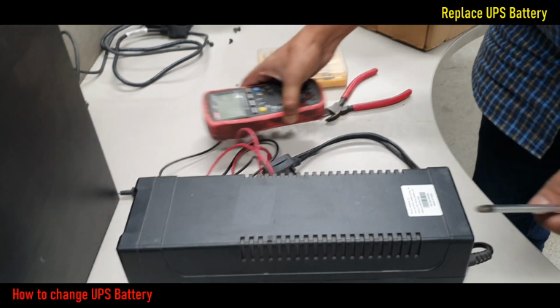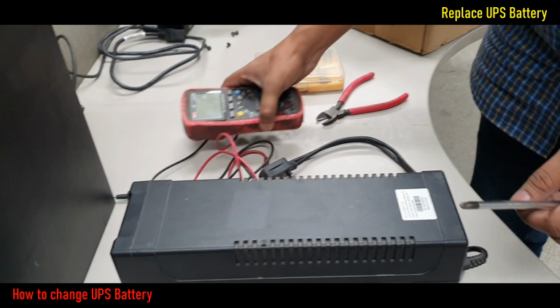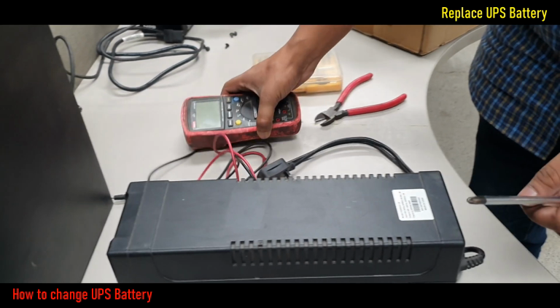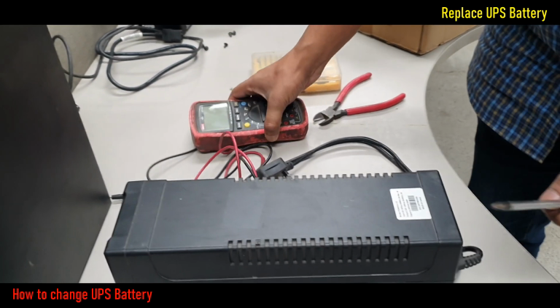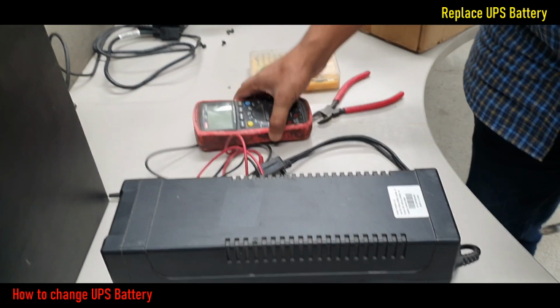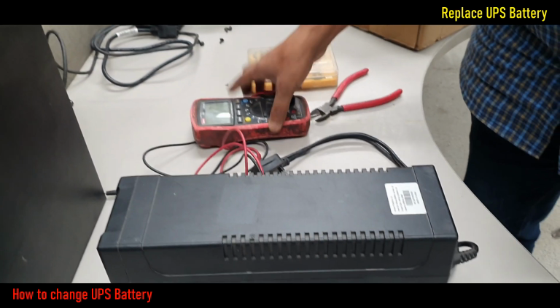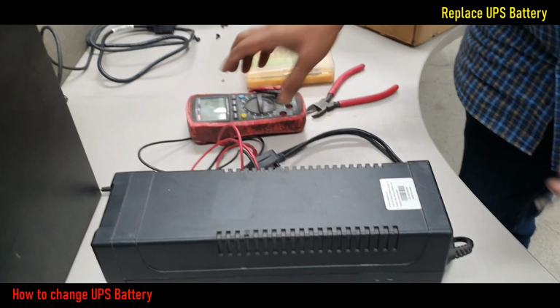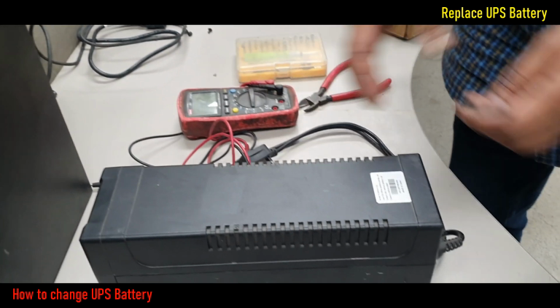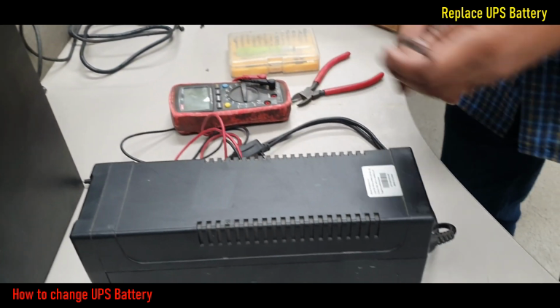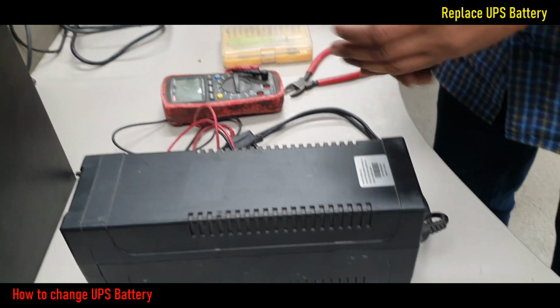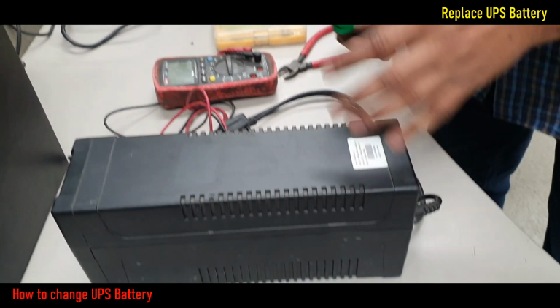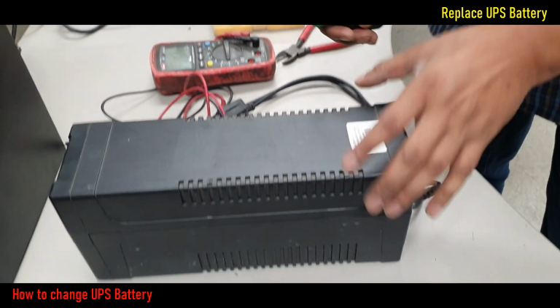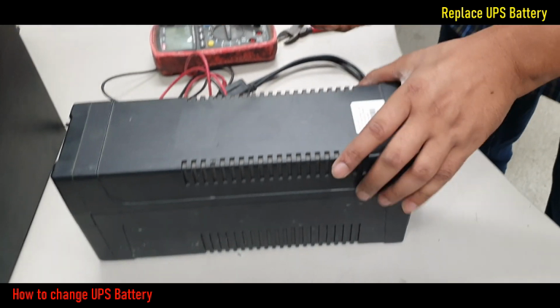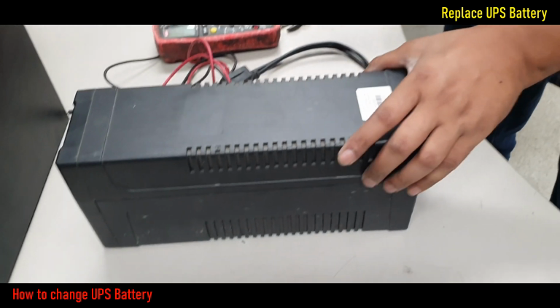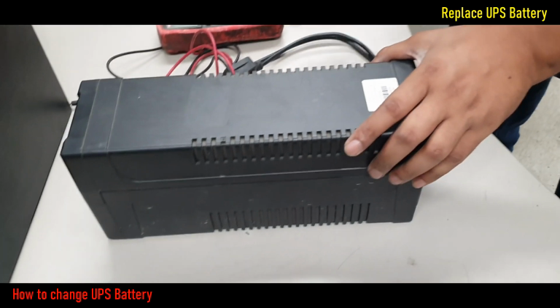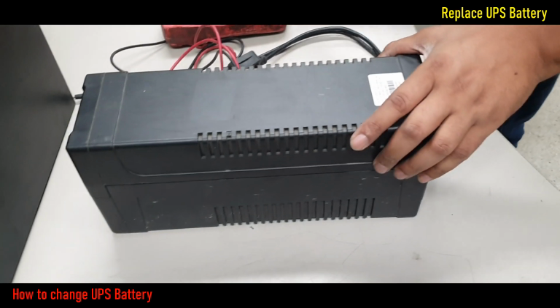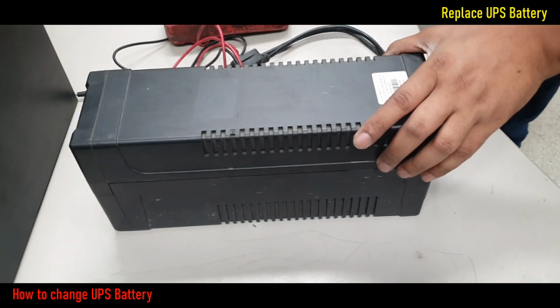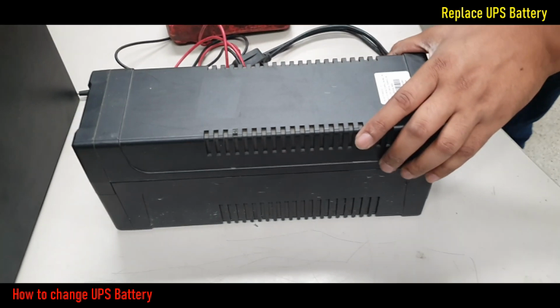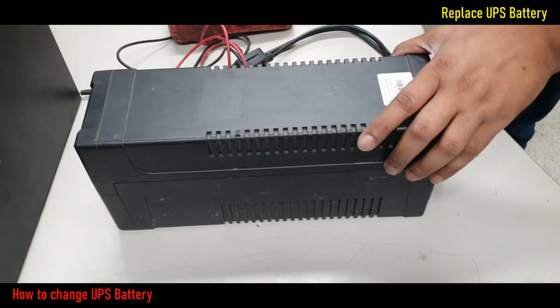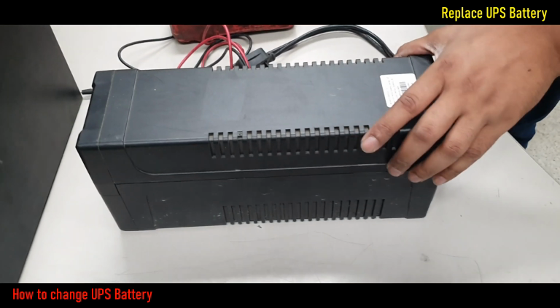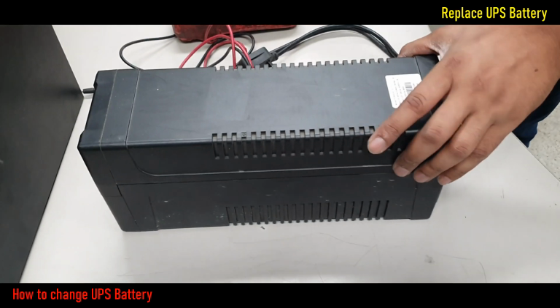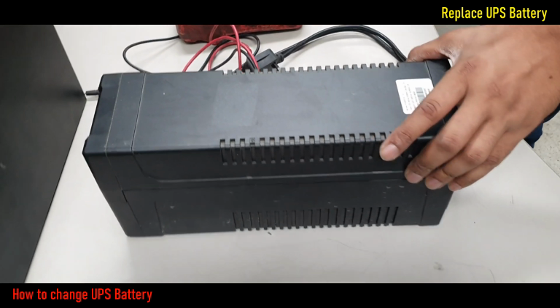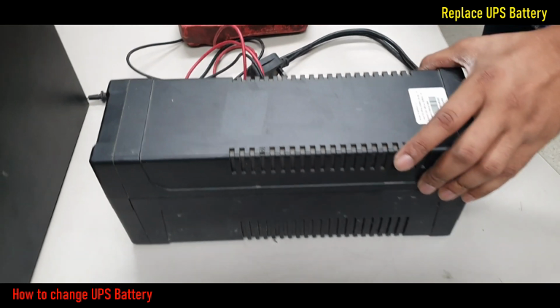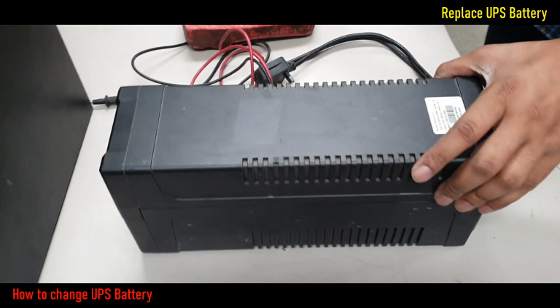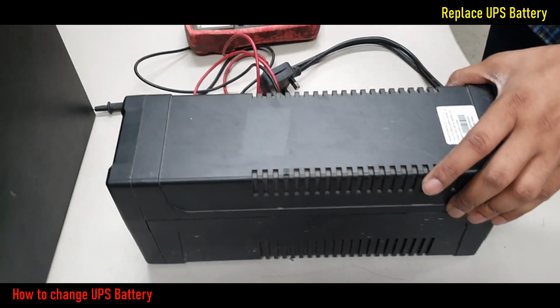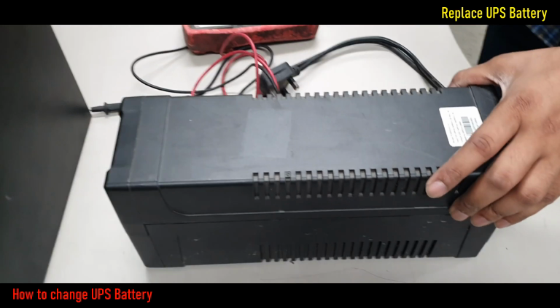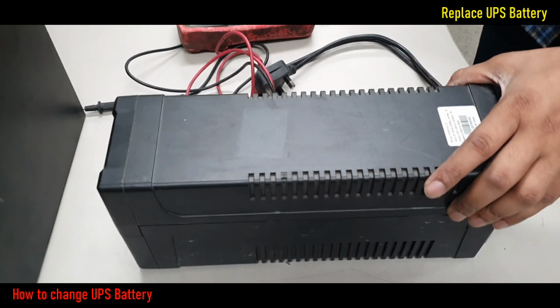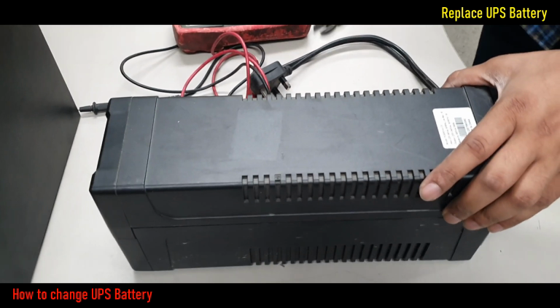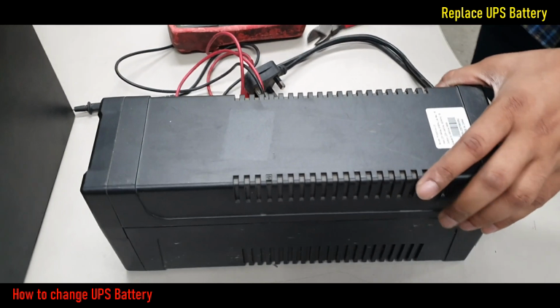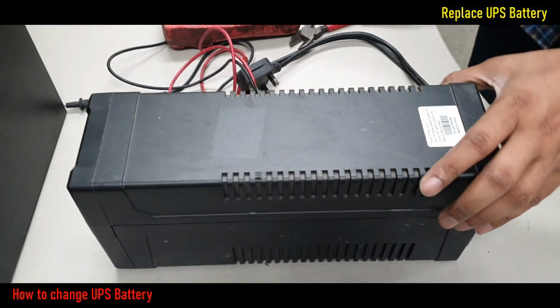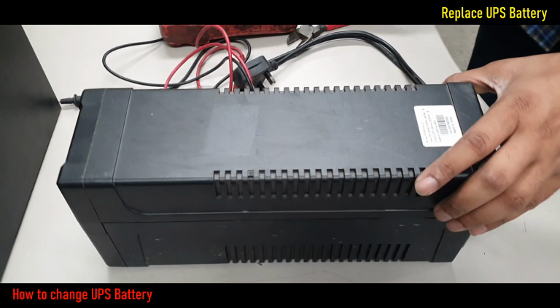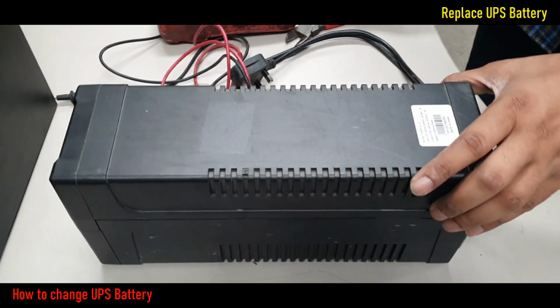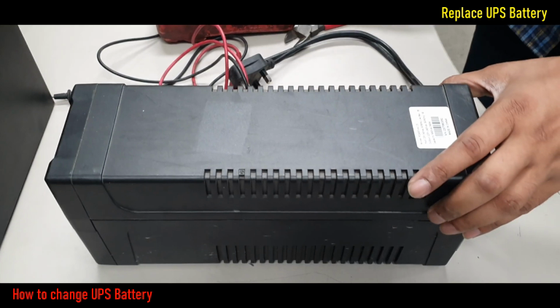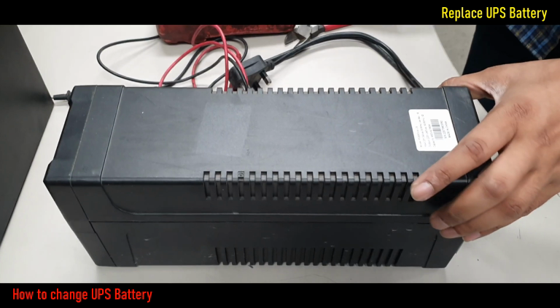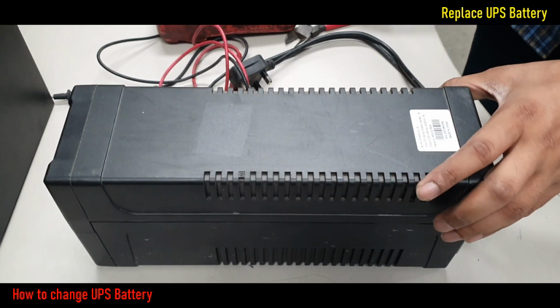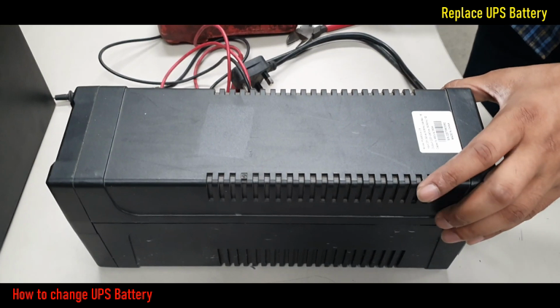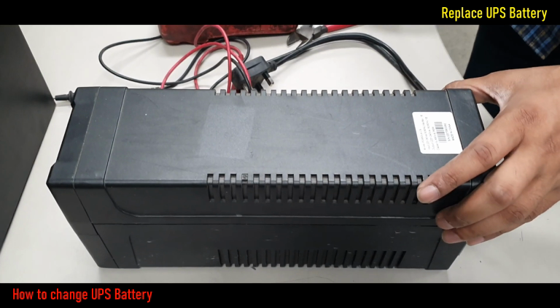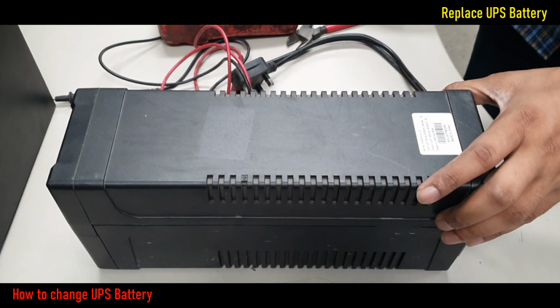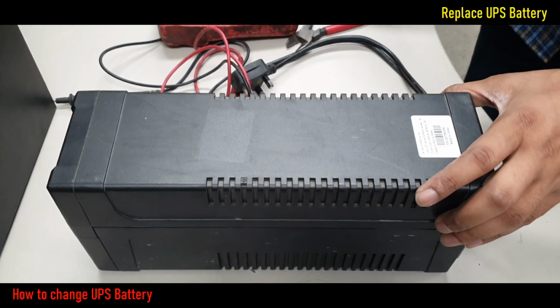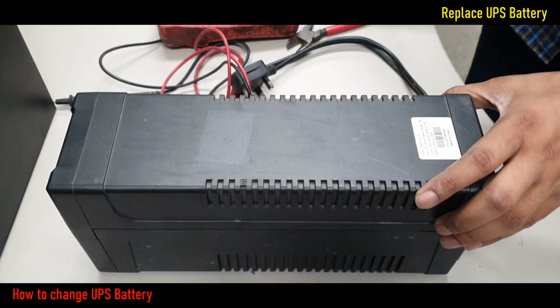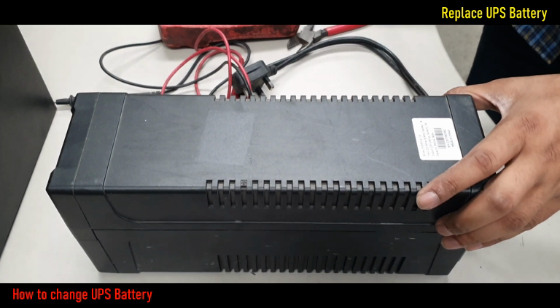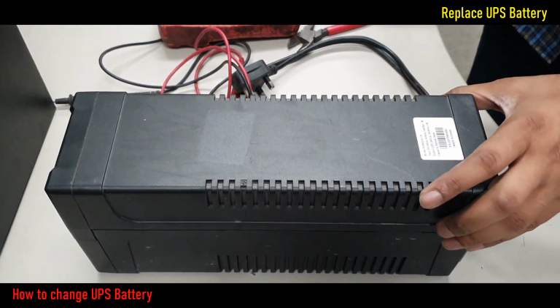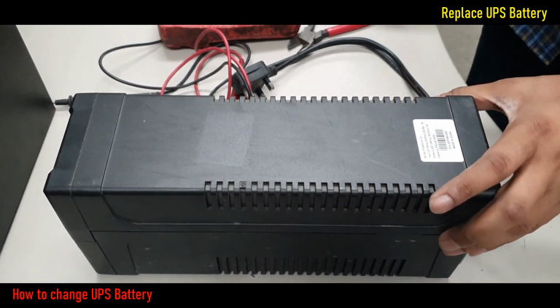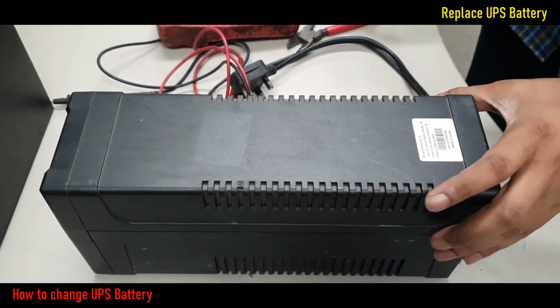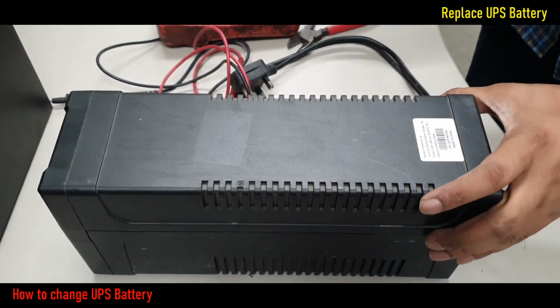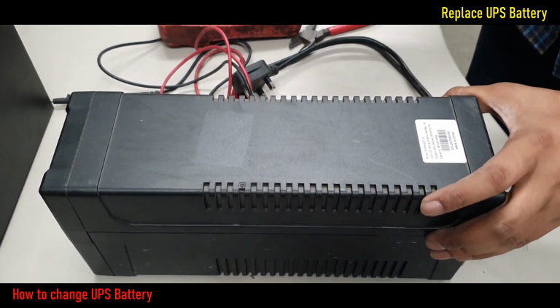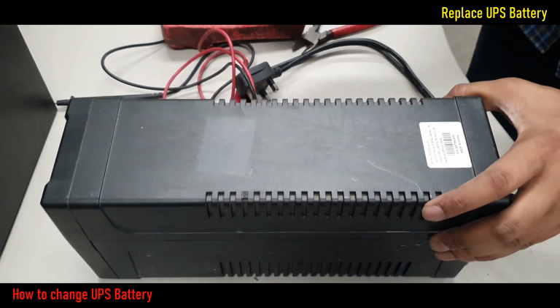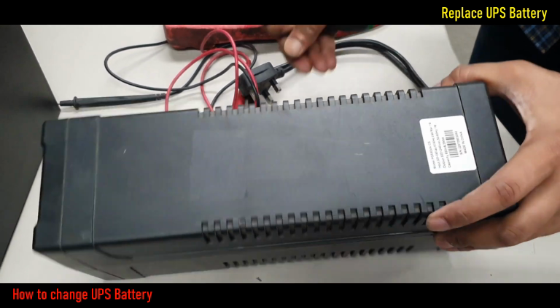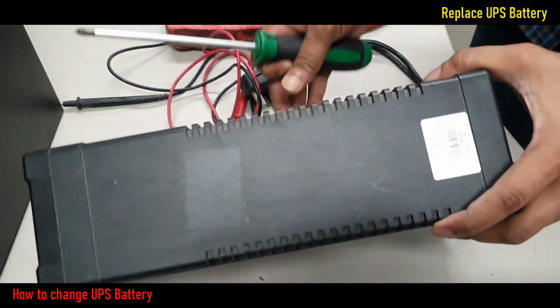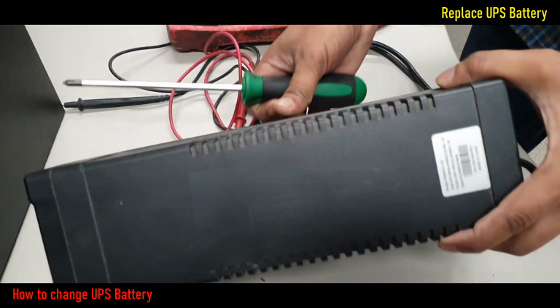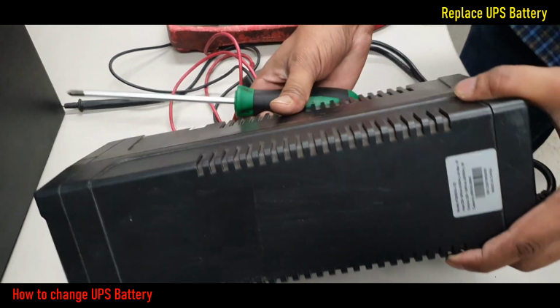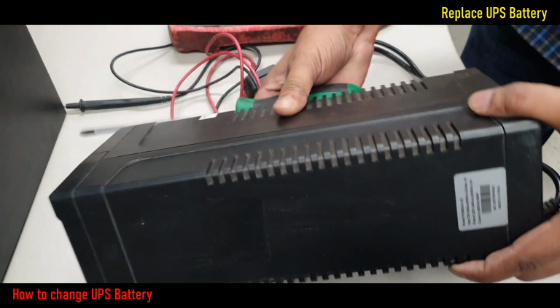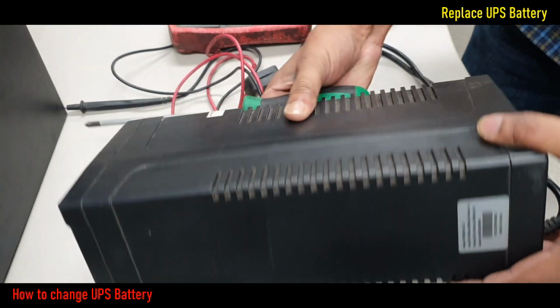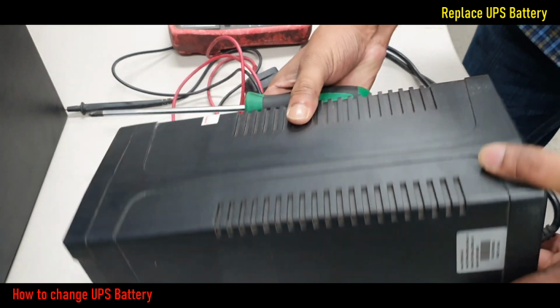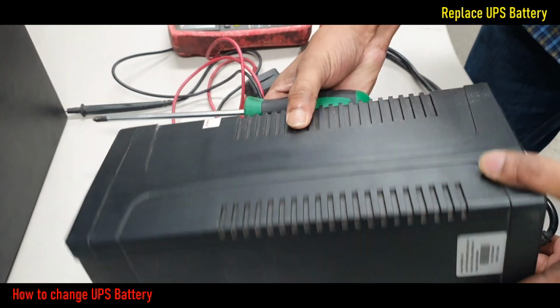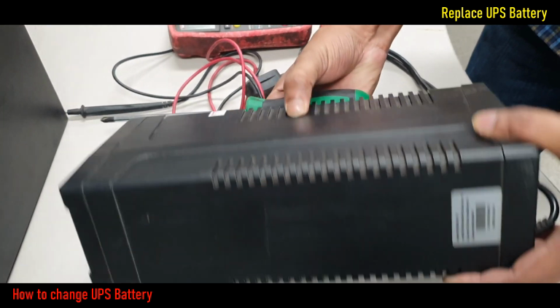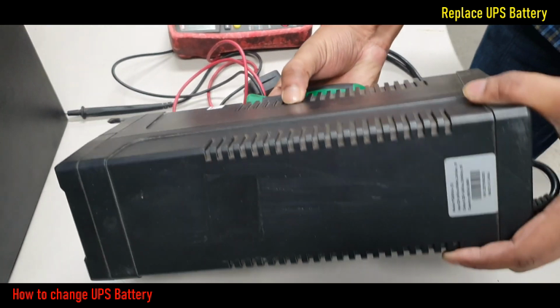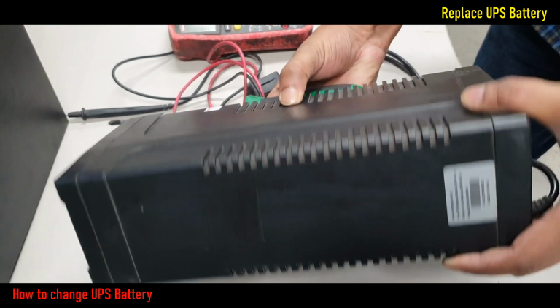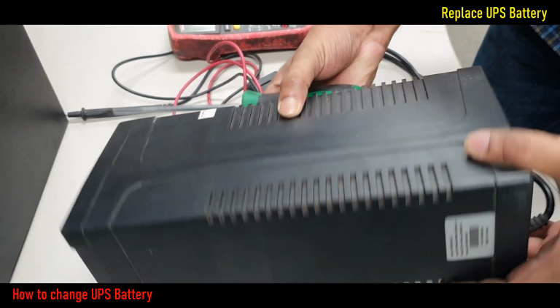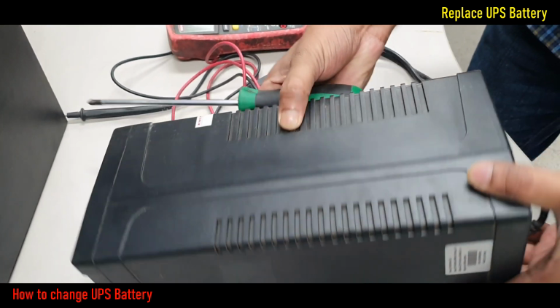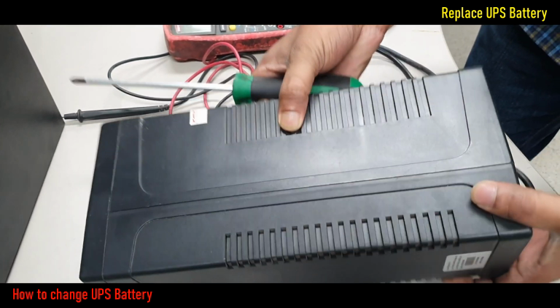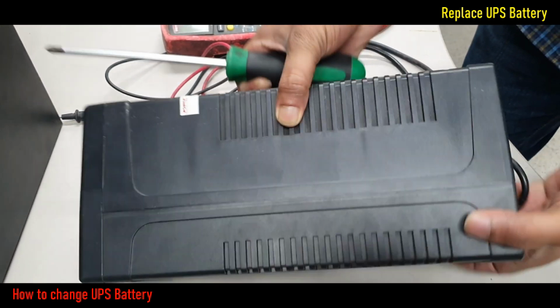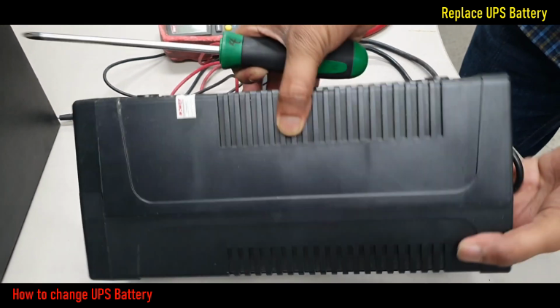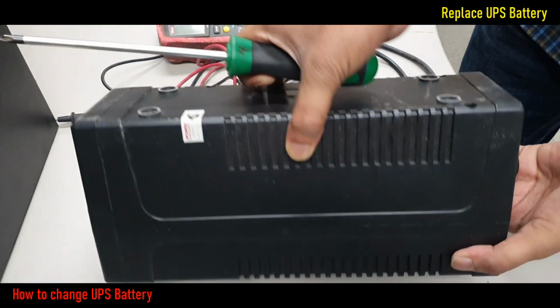This 650VA UPS has no backup. Now we can check this UPS battery and replace it if needed.